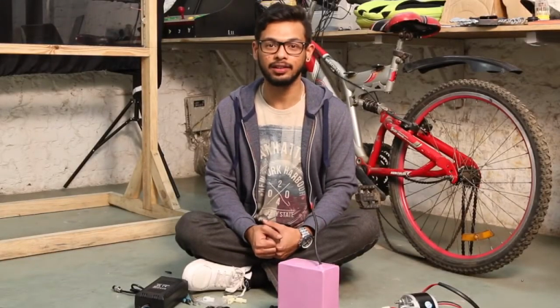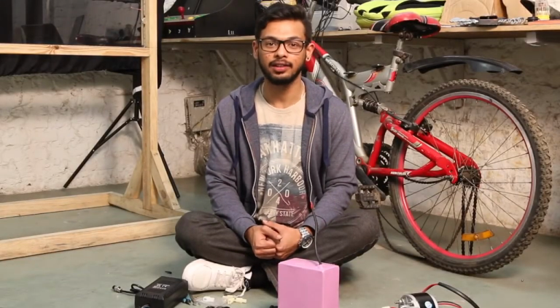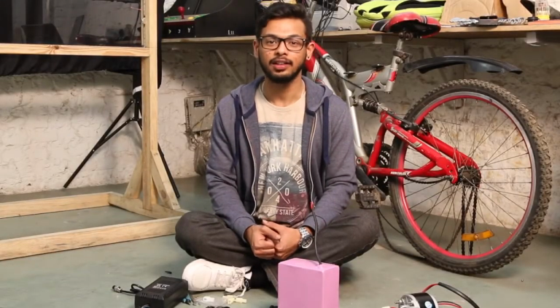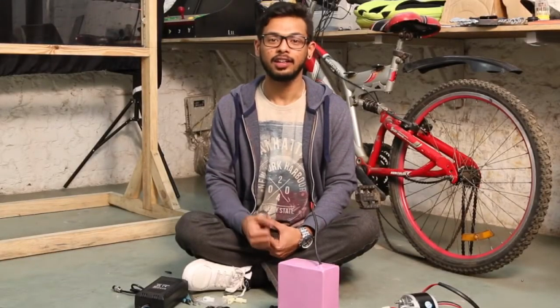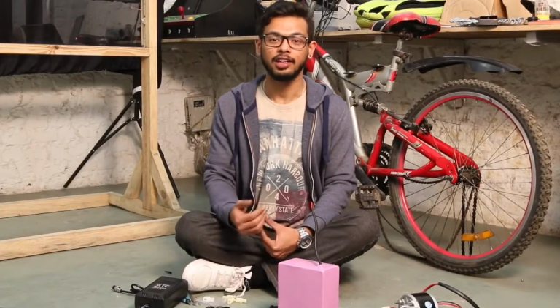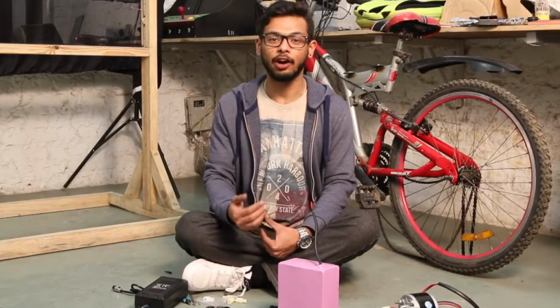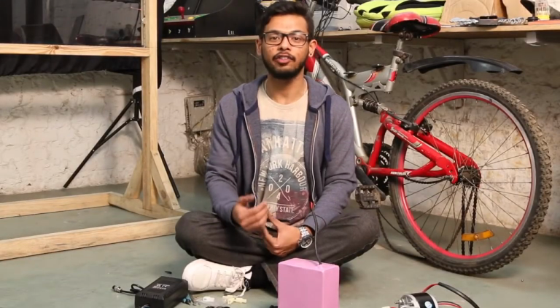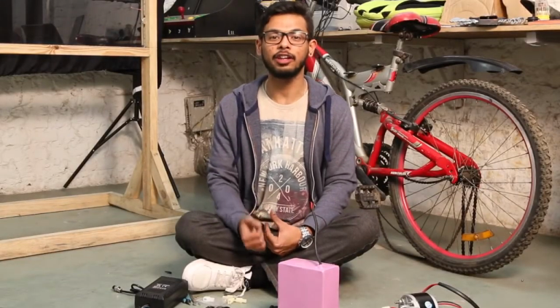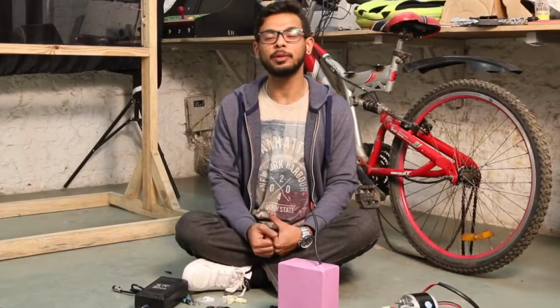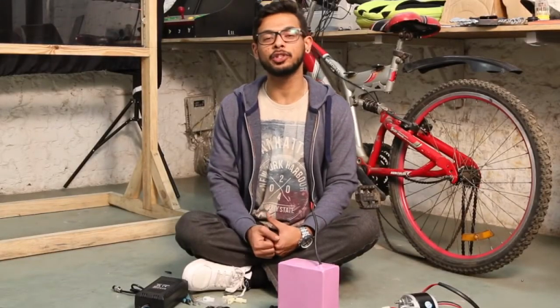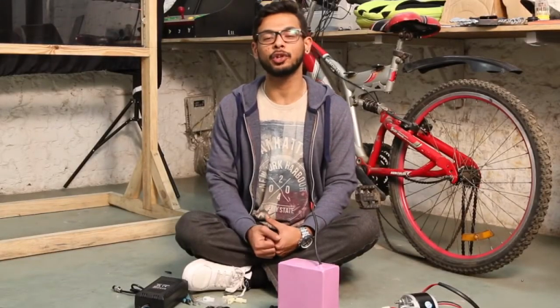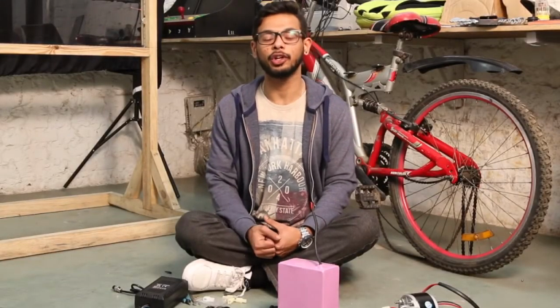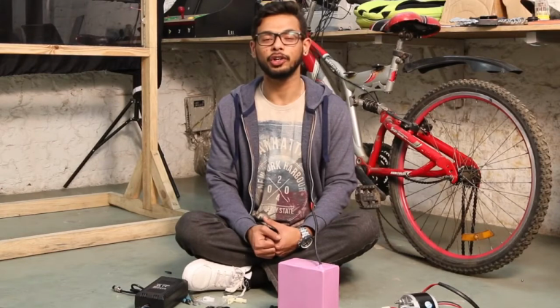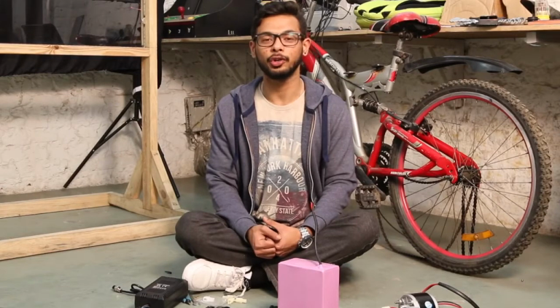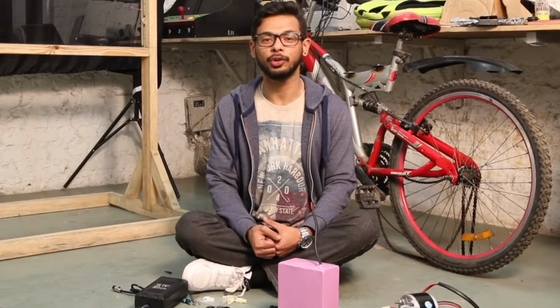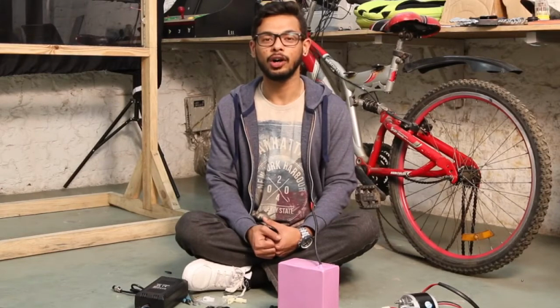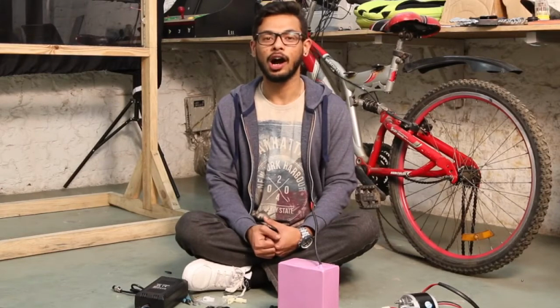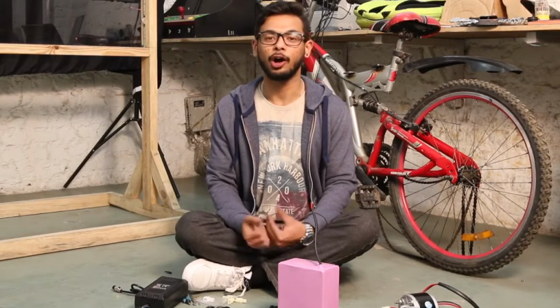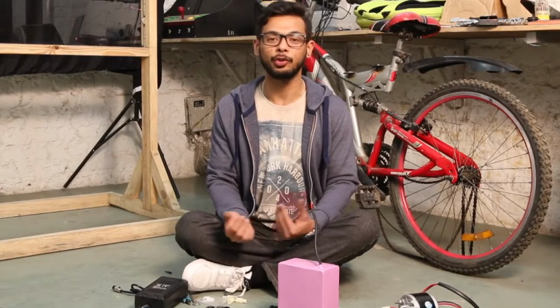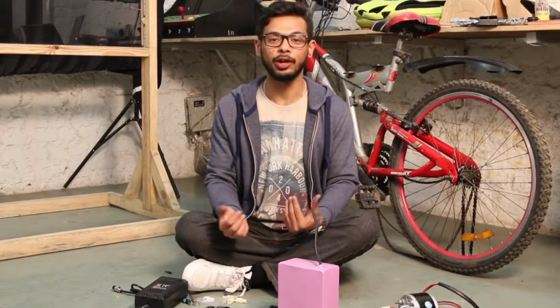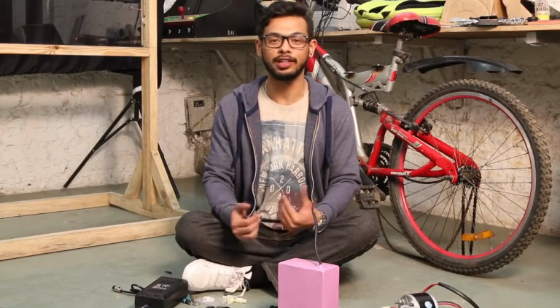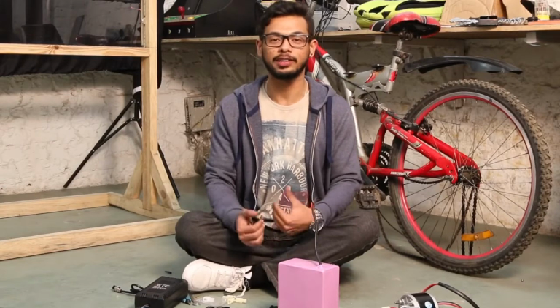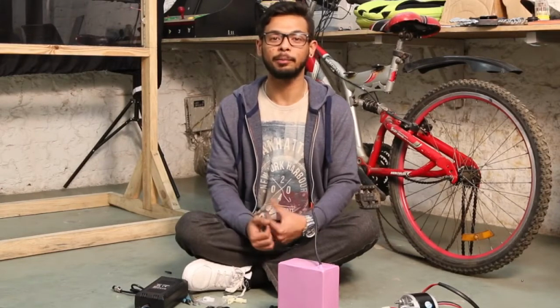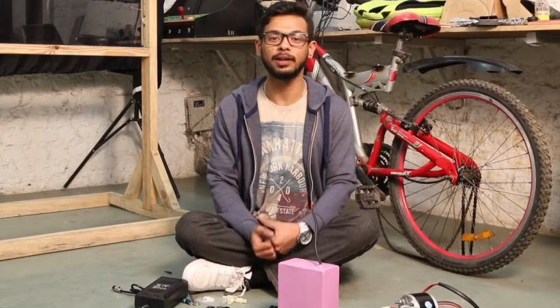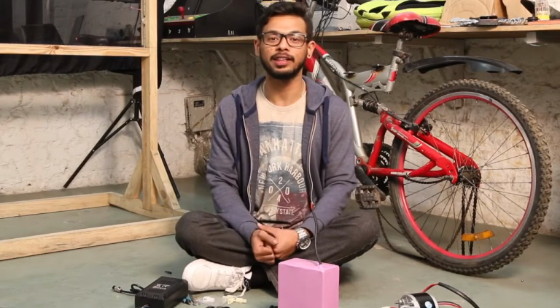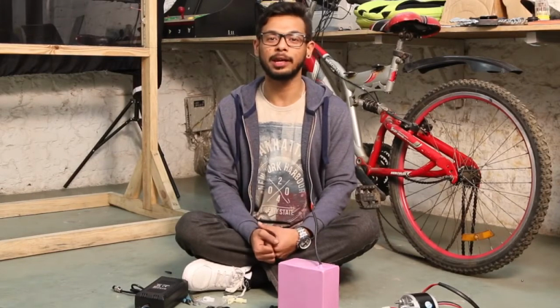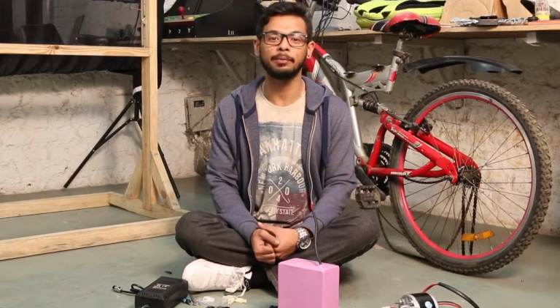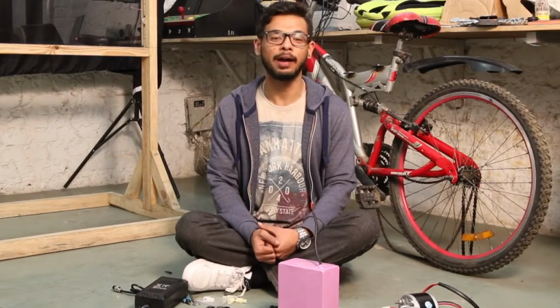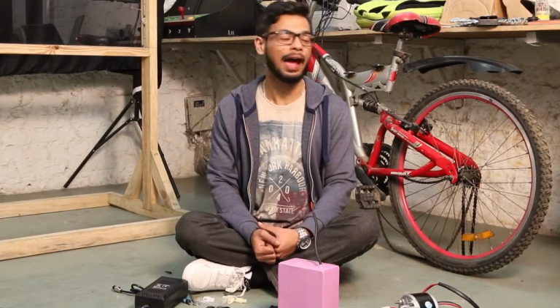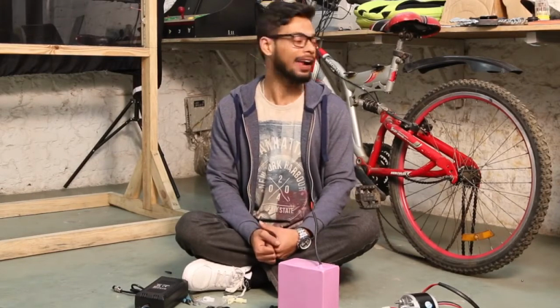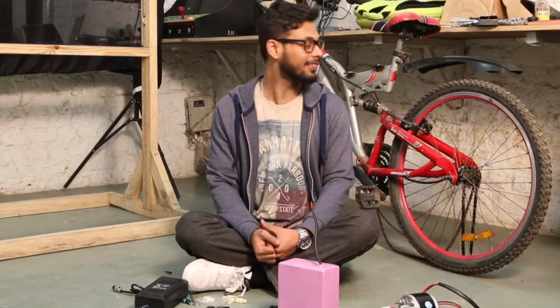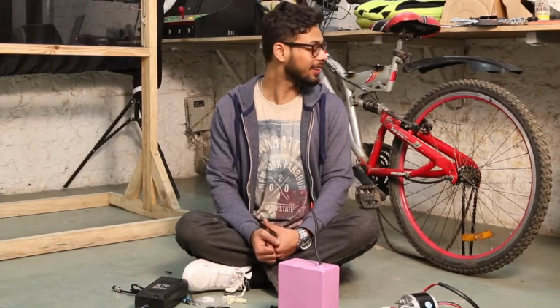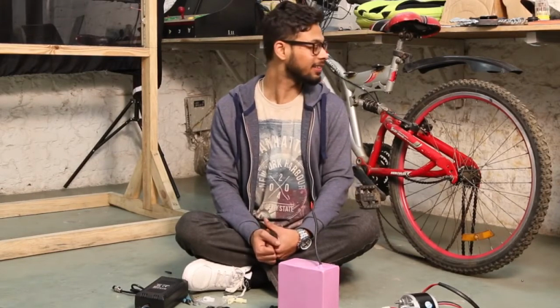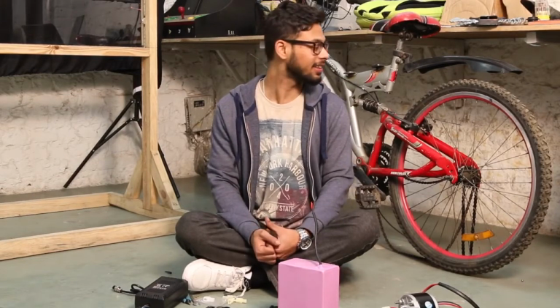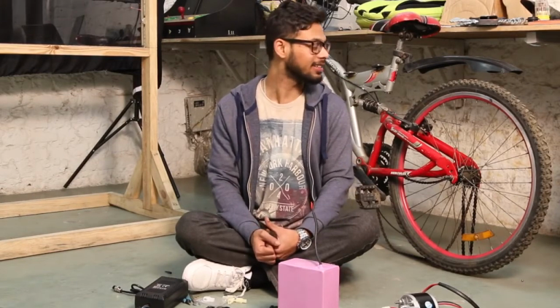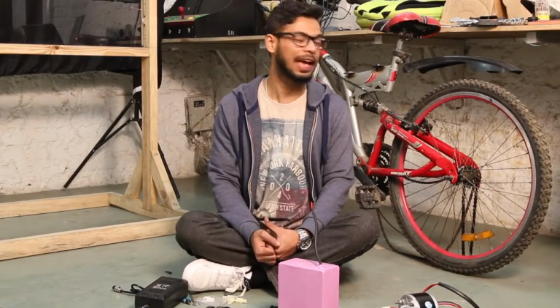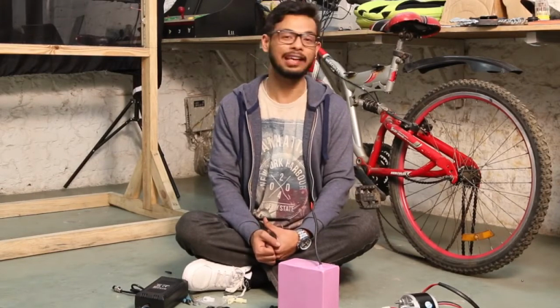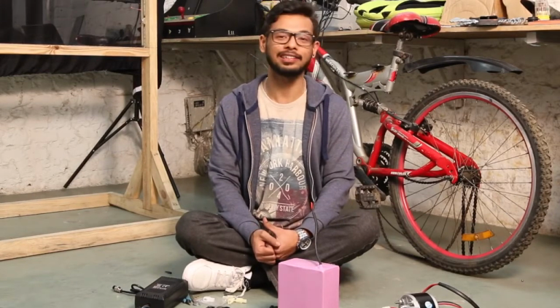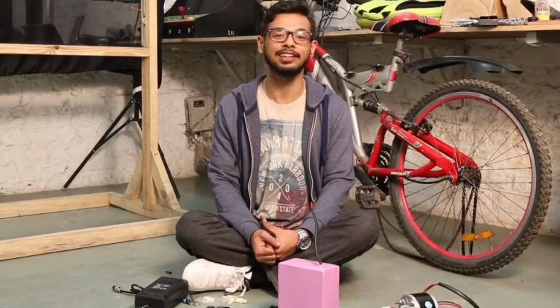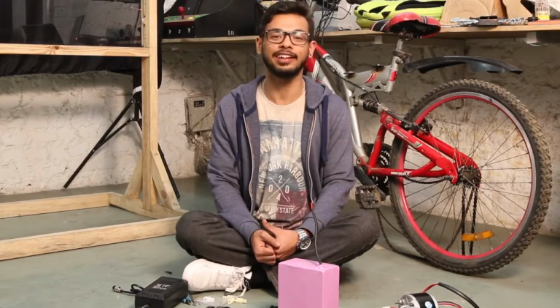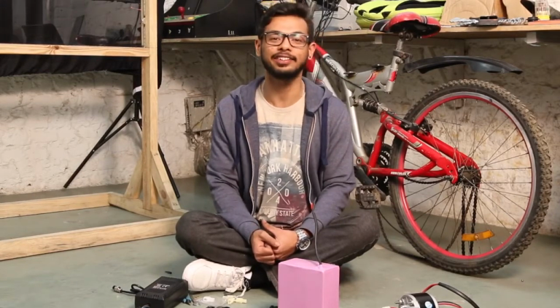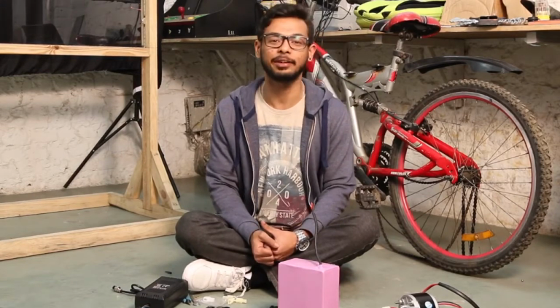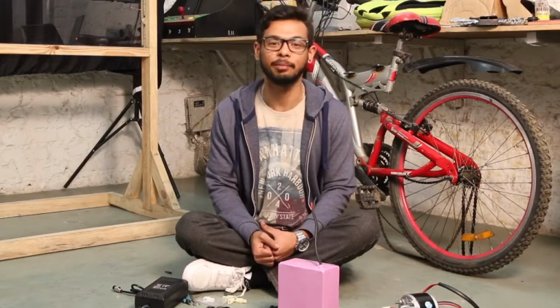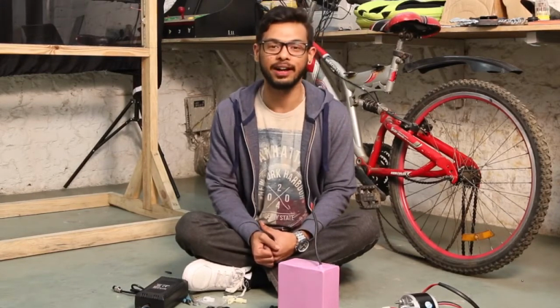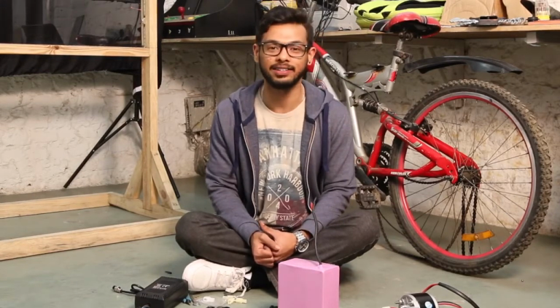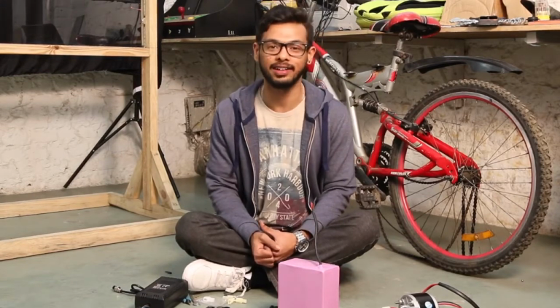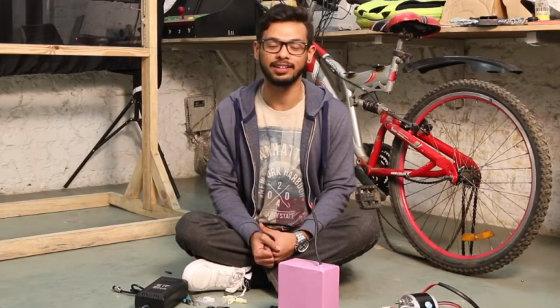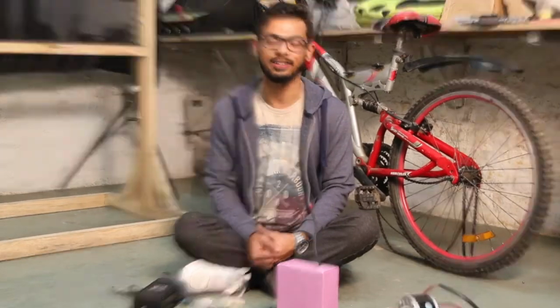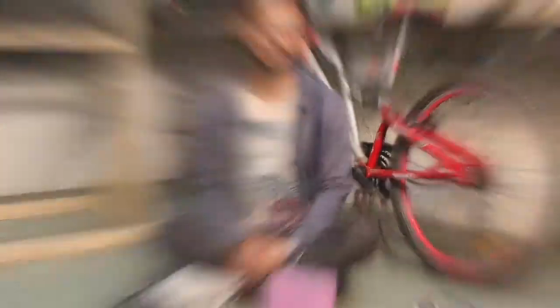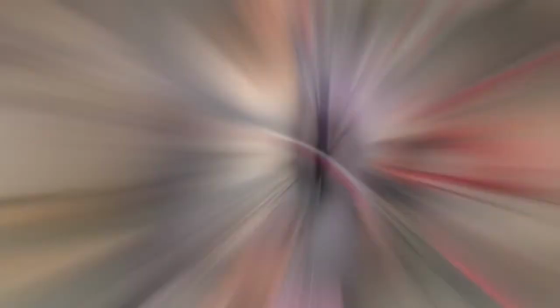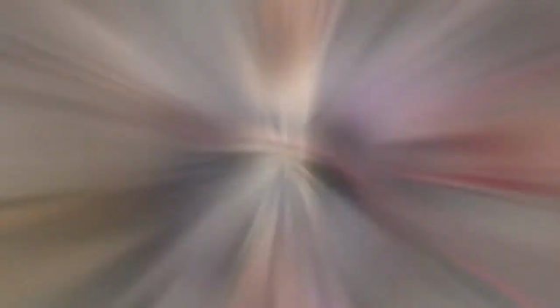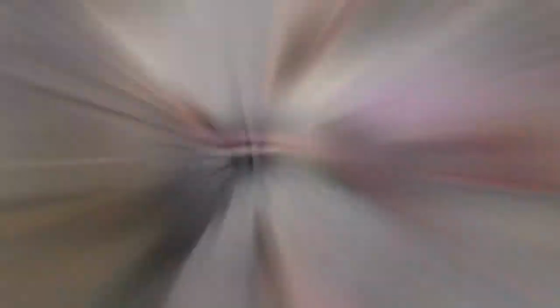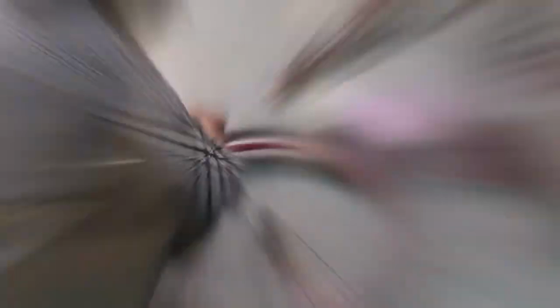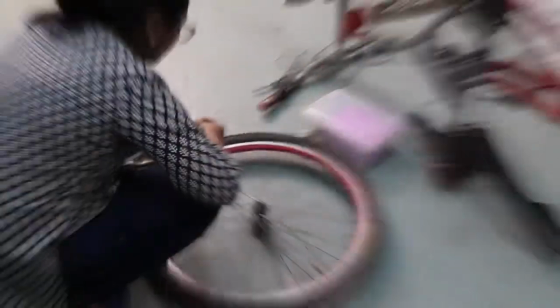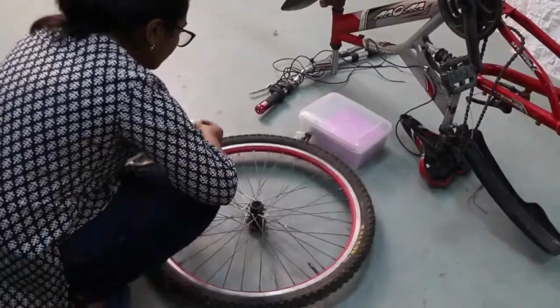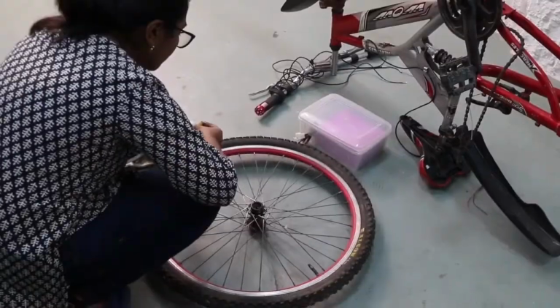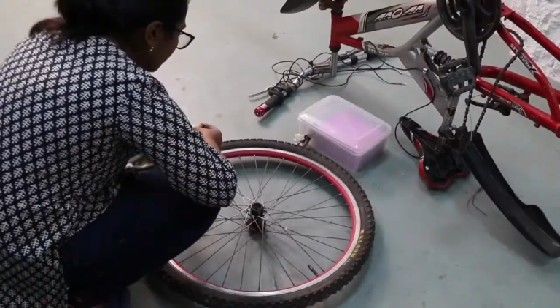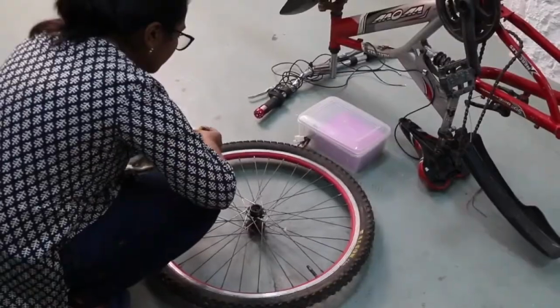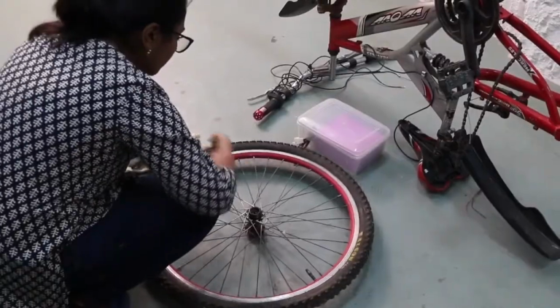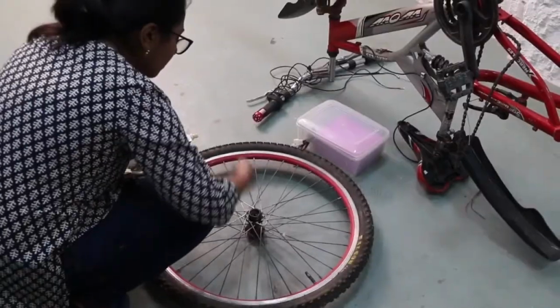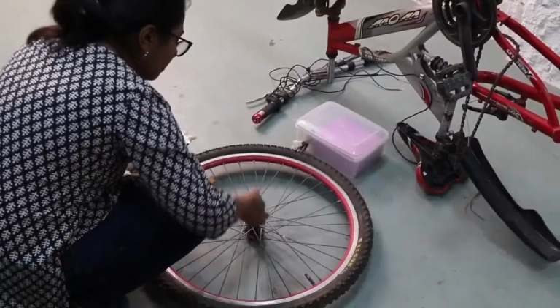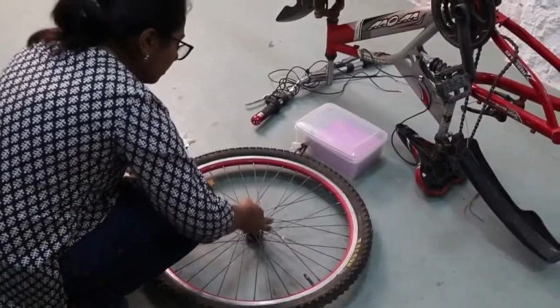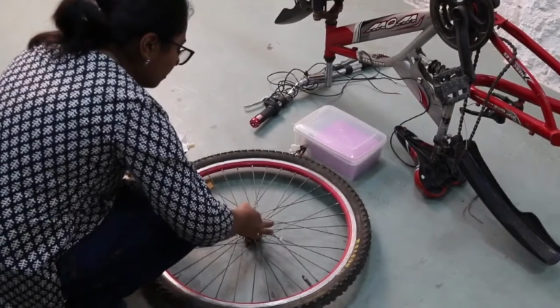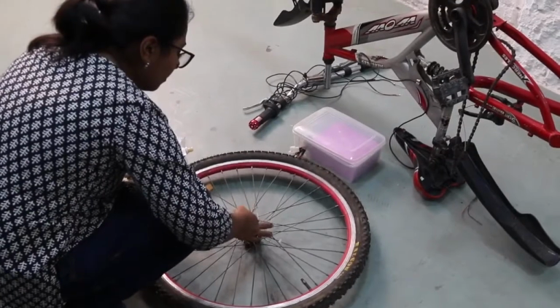Now we will be showing you how to assemble them and run this as an electric bicycle.